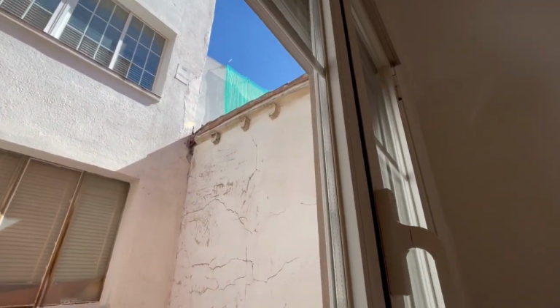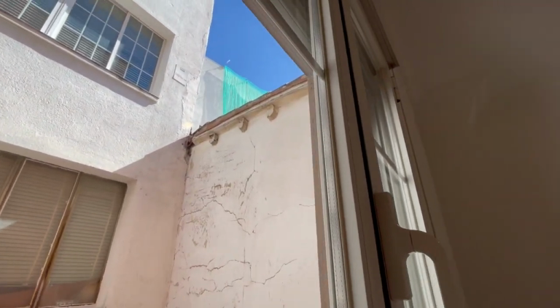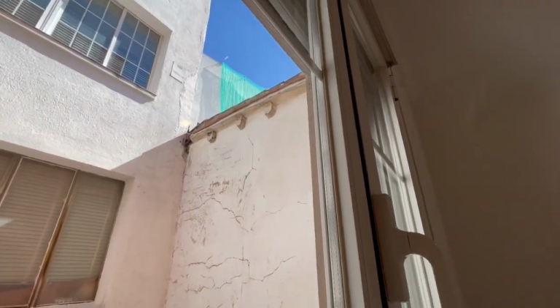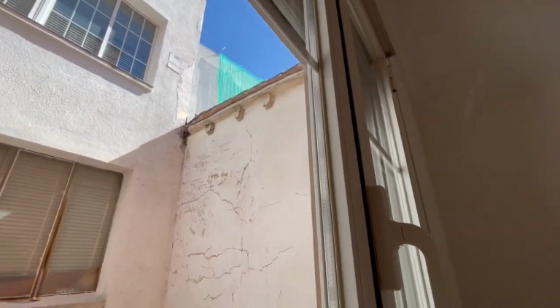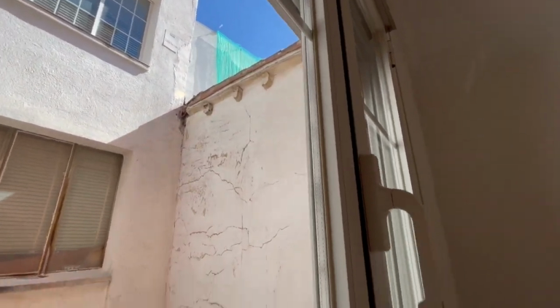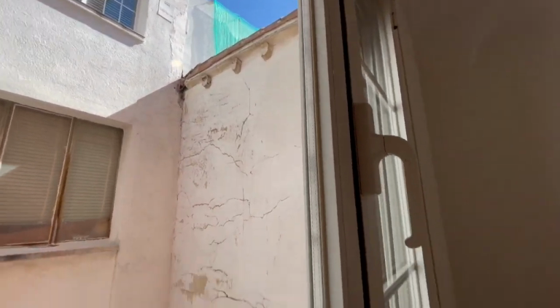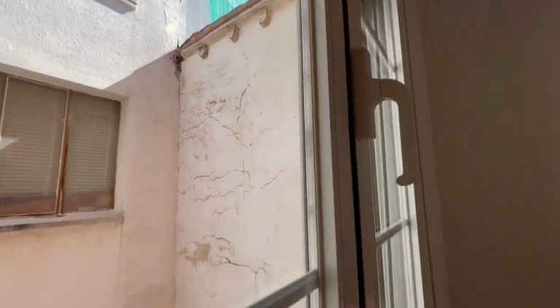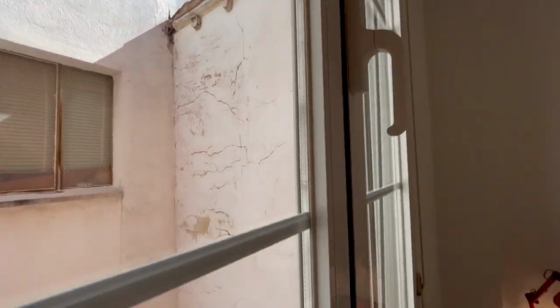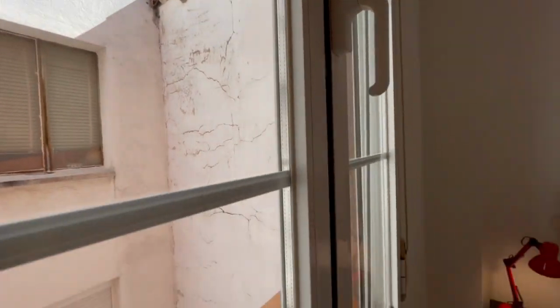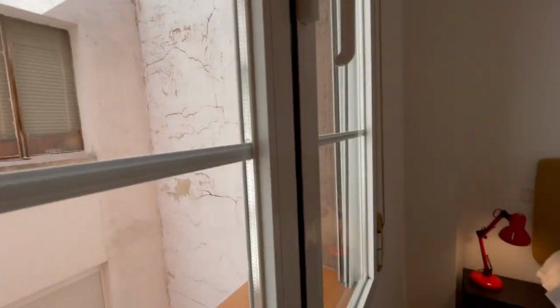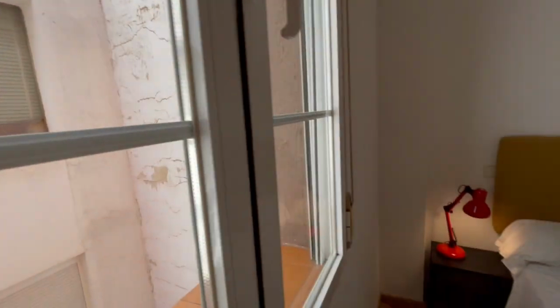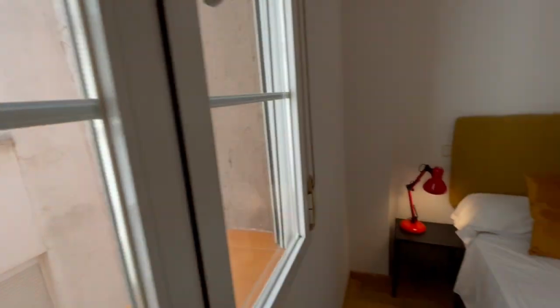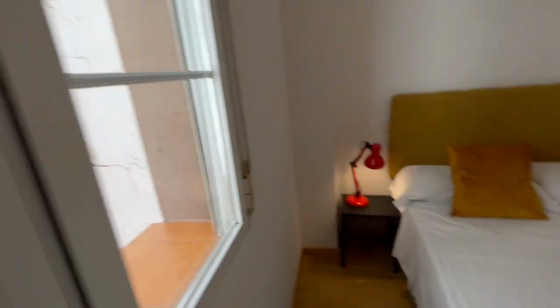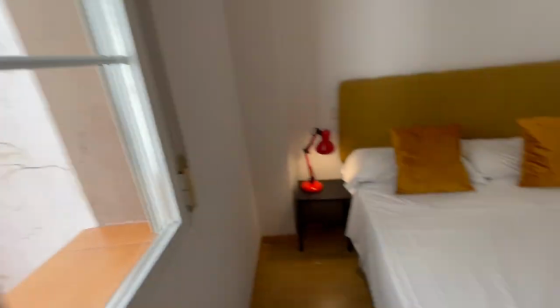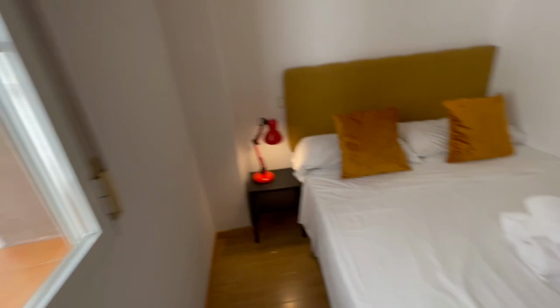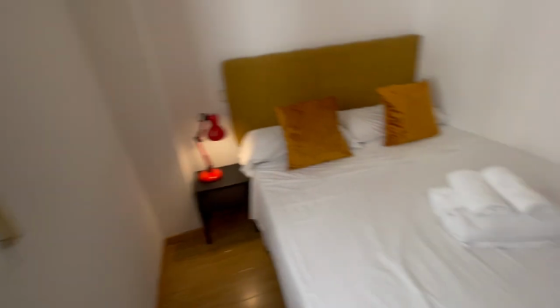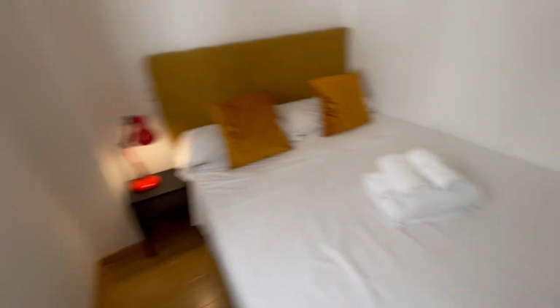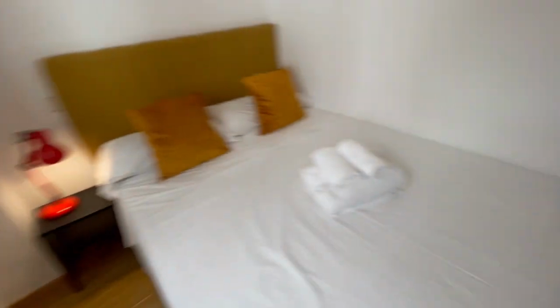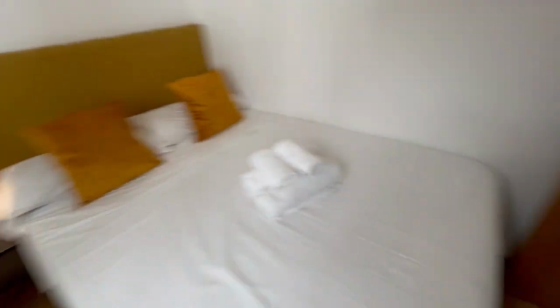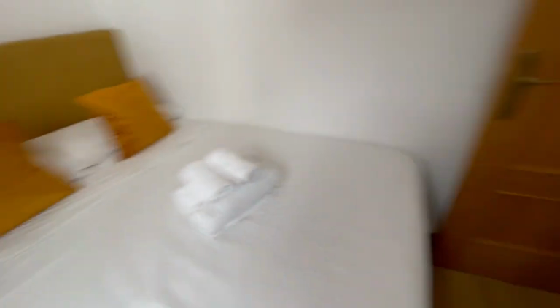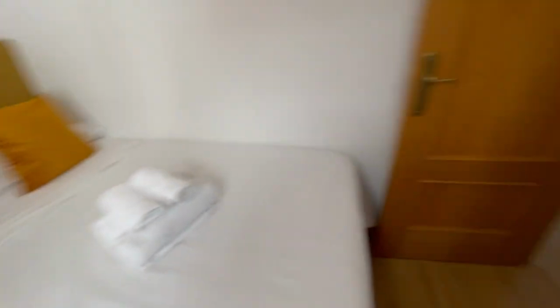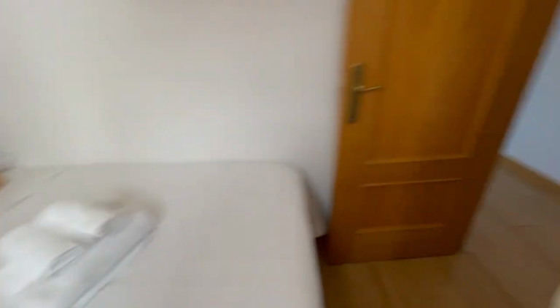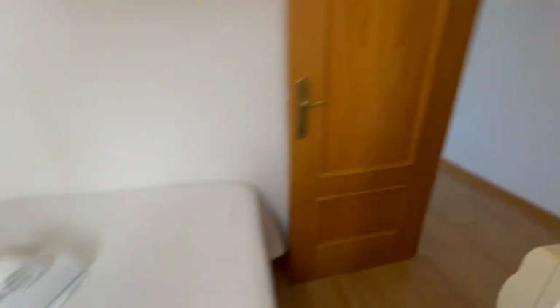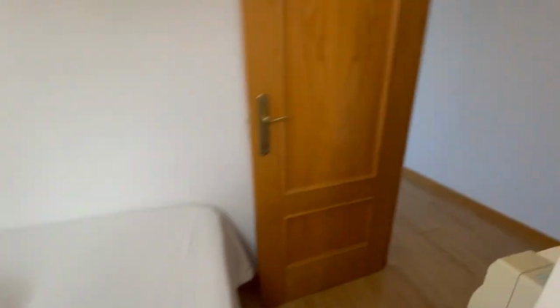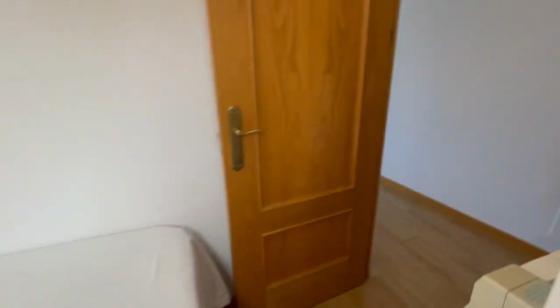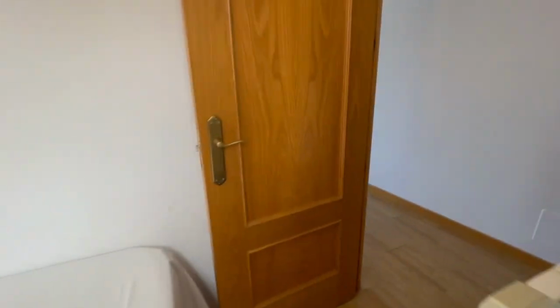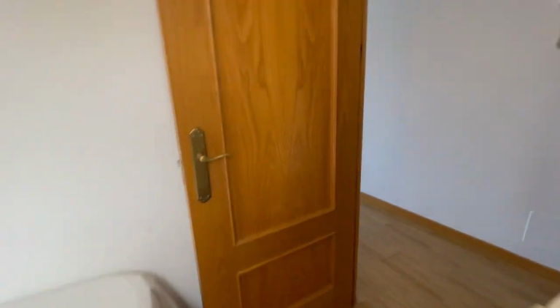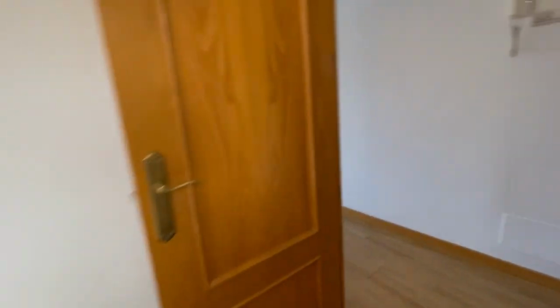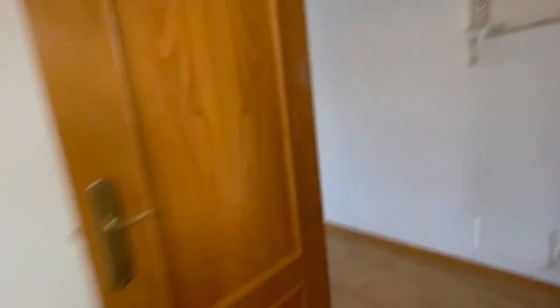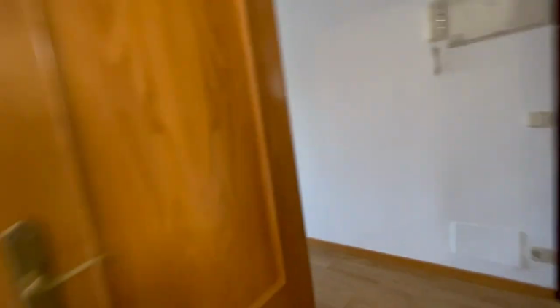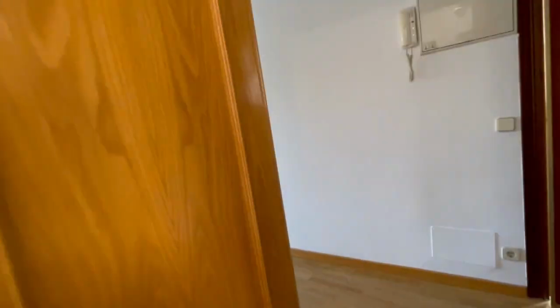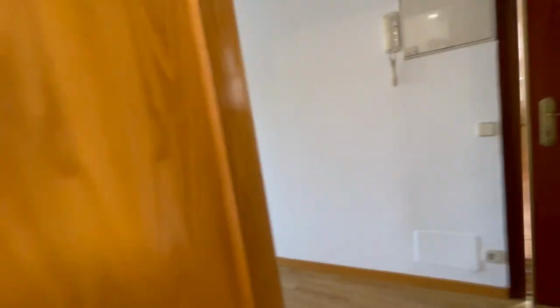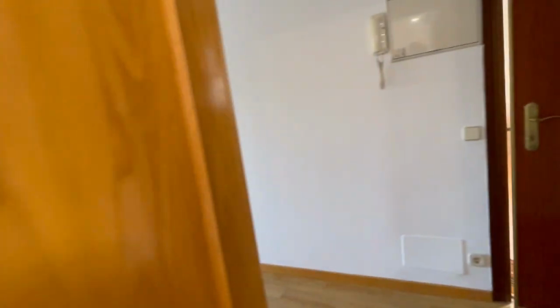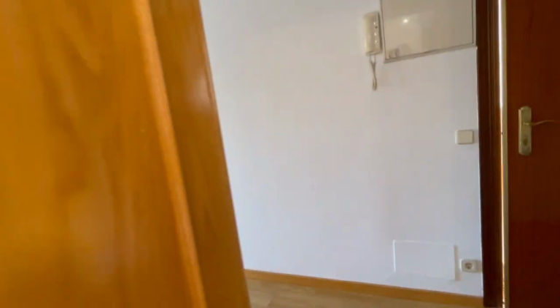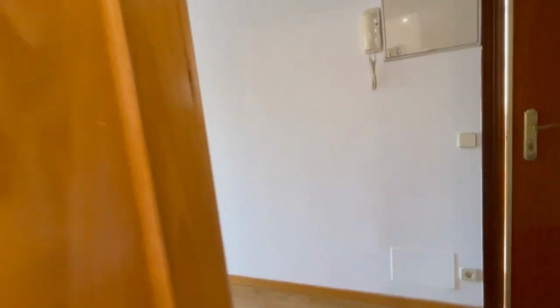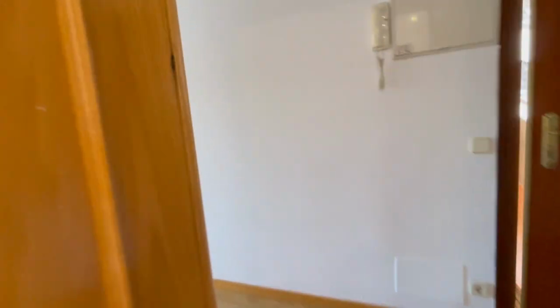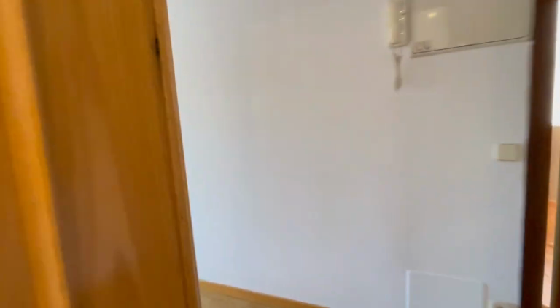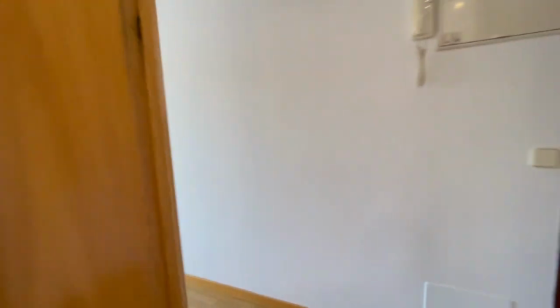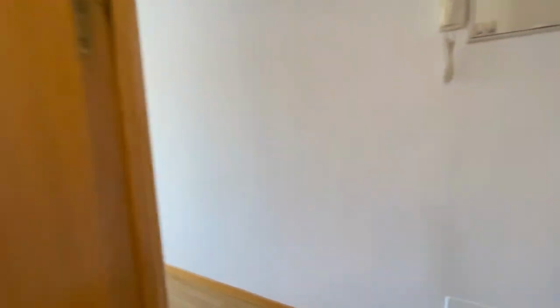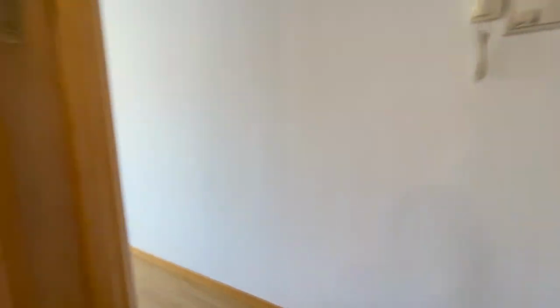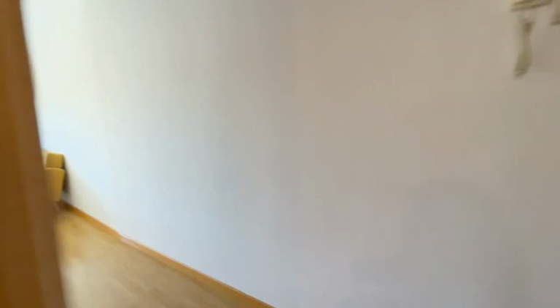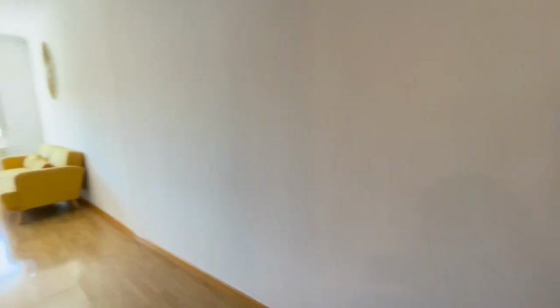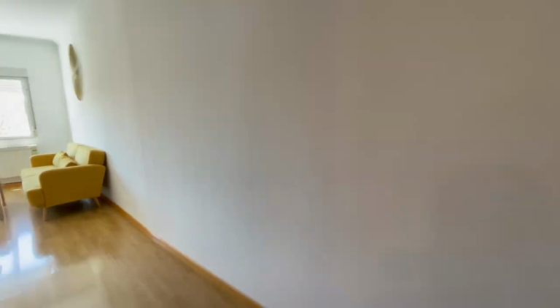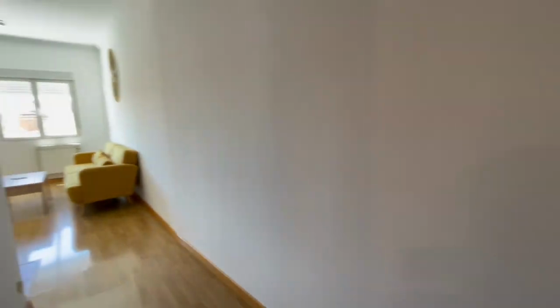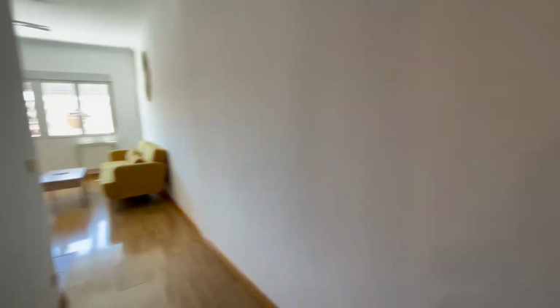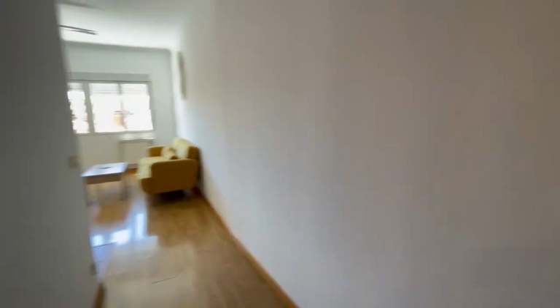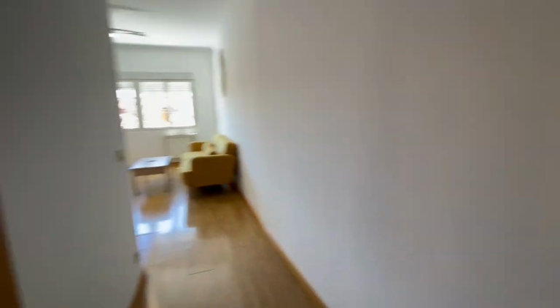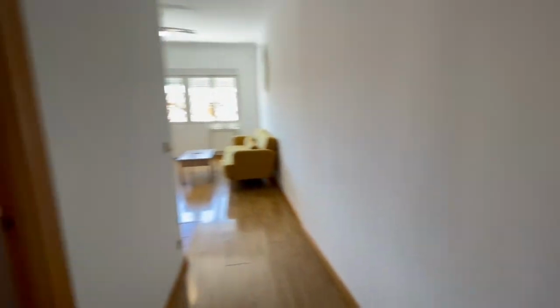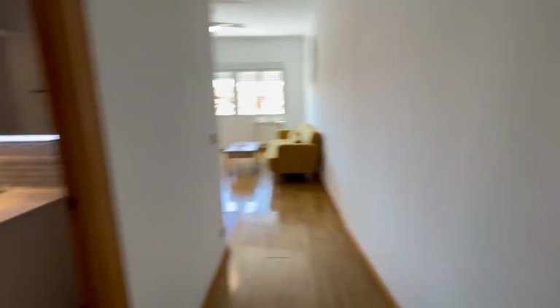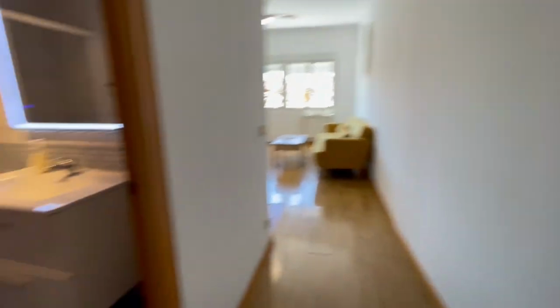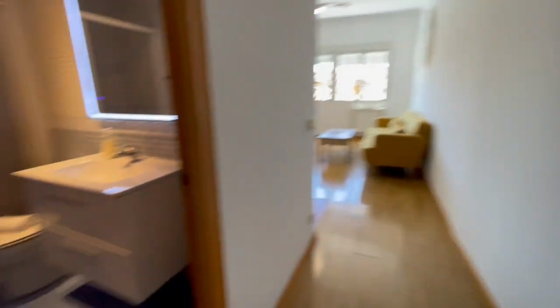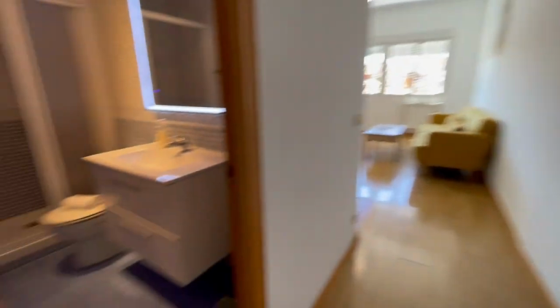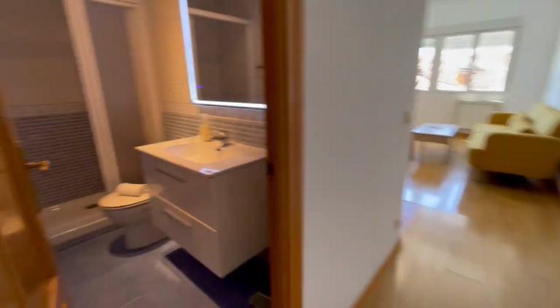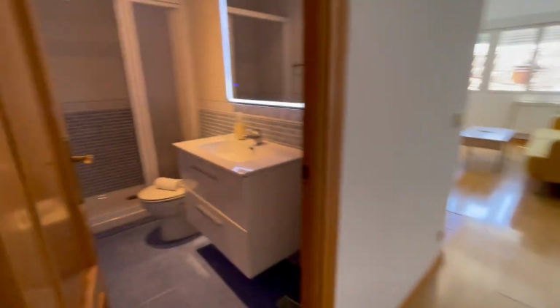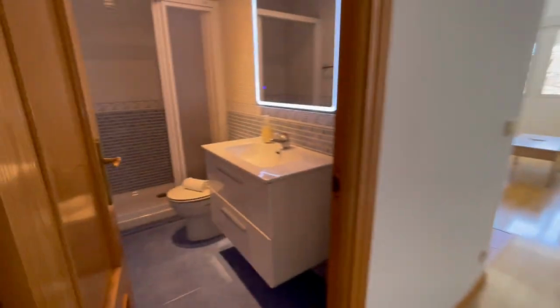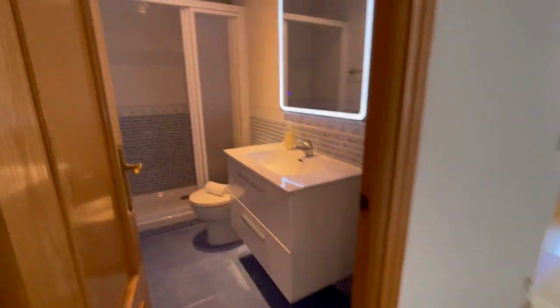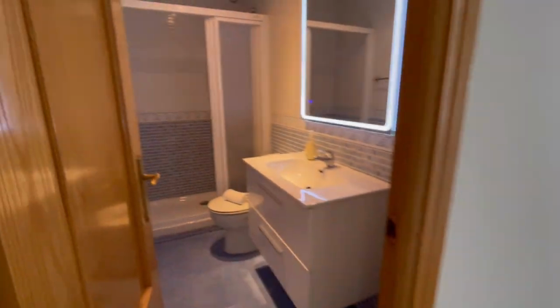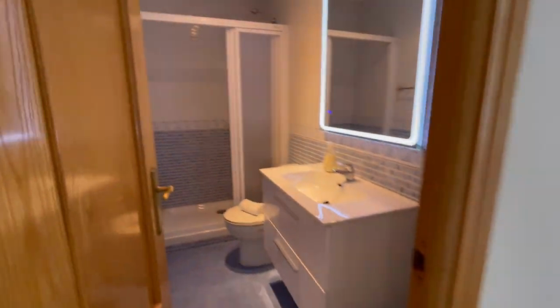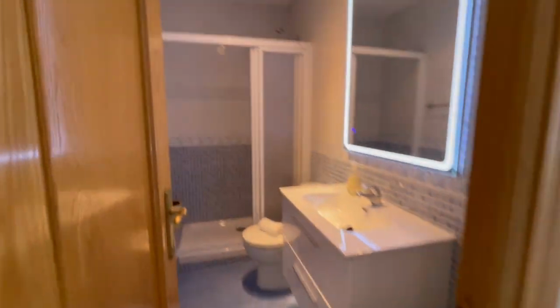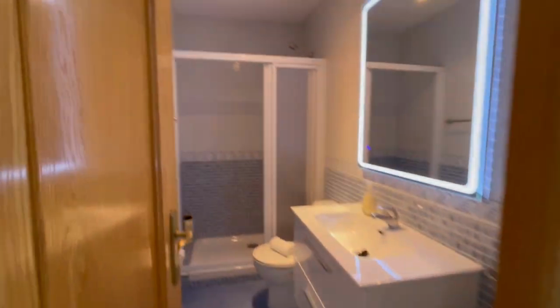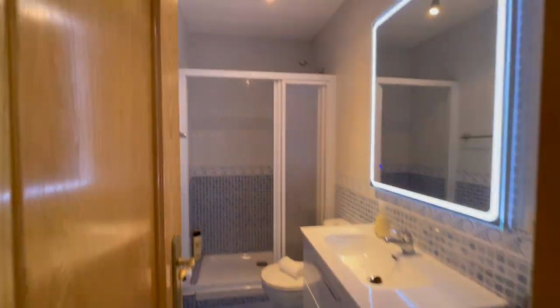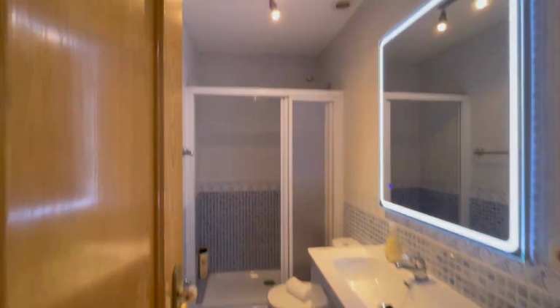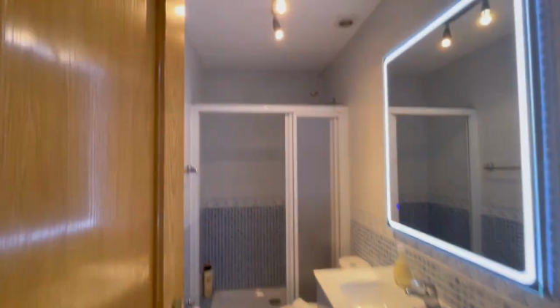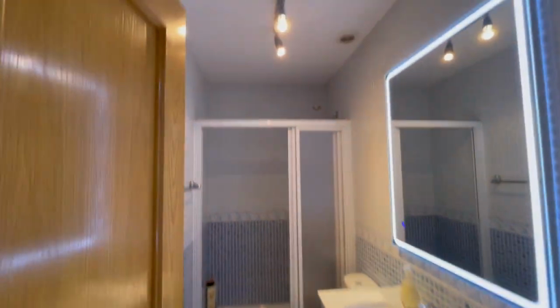There is a lot of natural light in this house. Even though right here we have the interior of the building, there's still a lot of natural light. I want to show you the rest now.